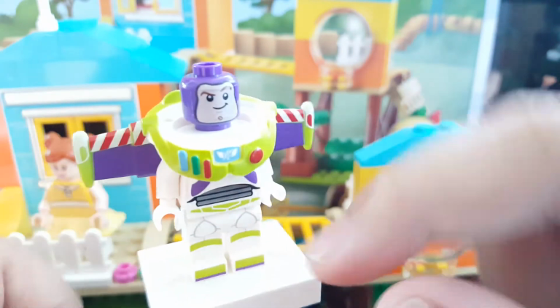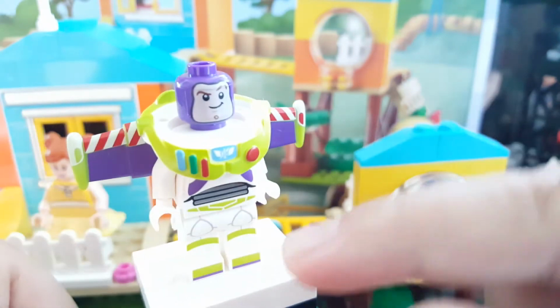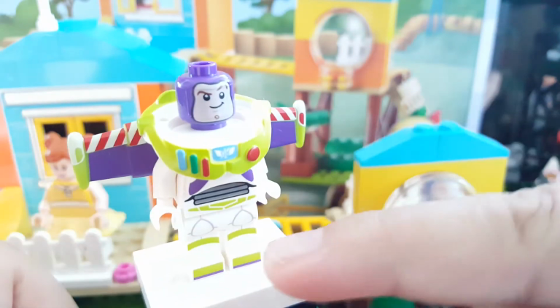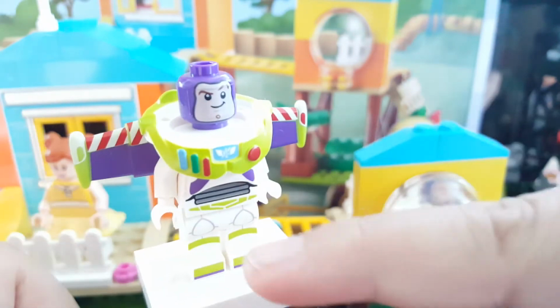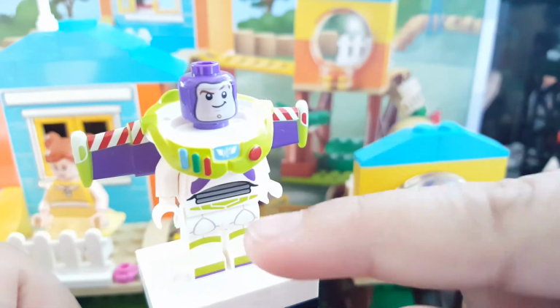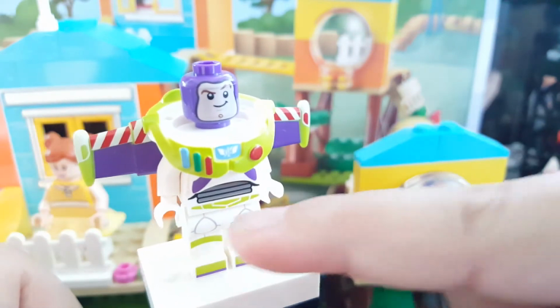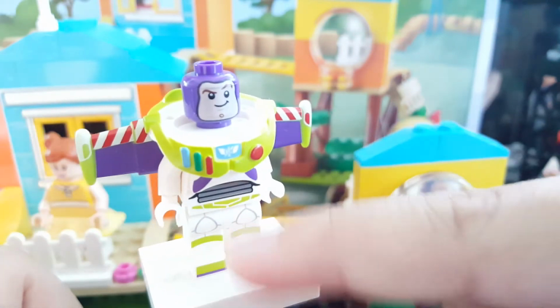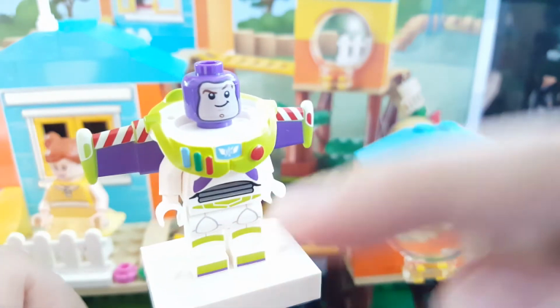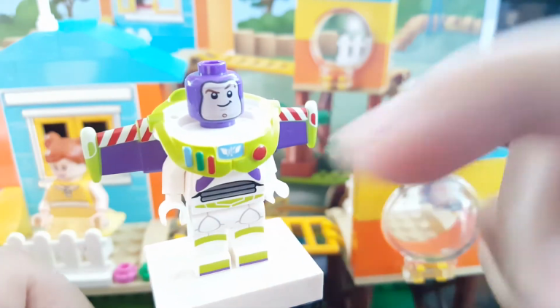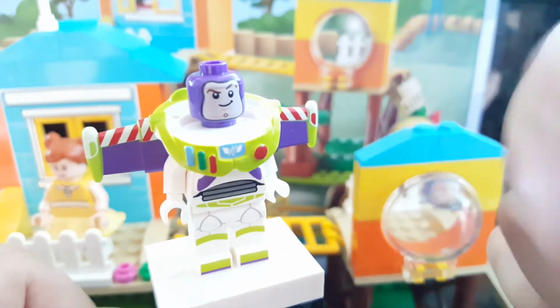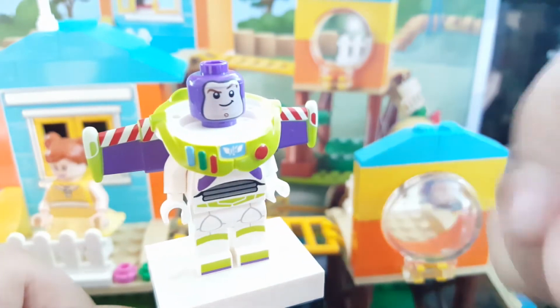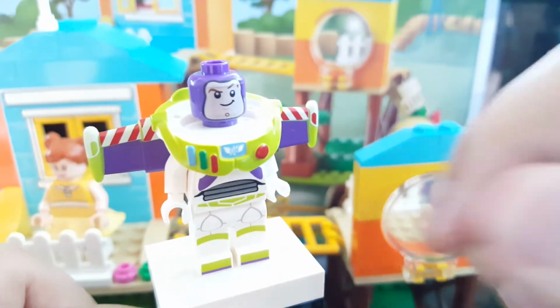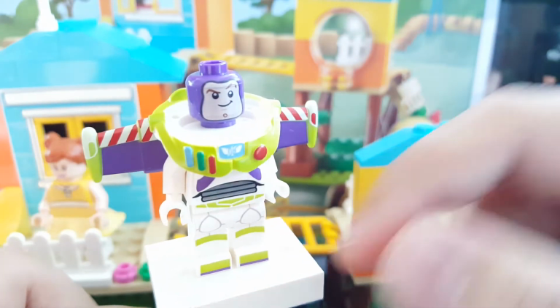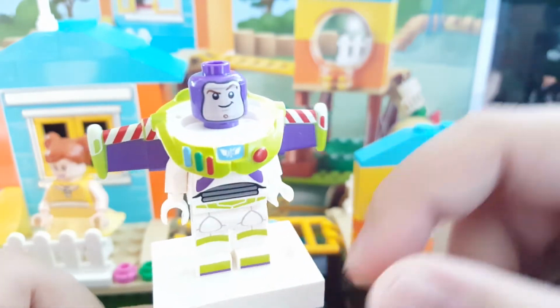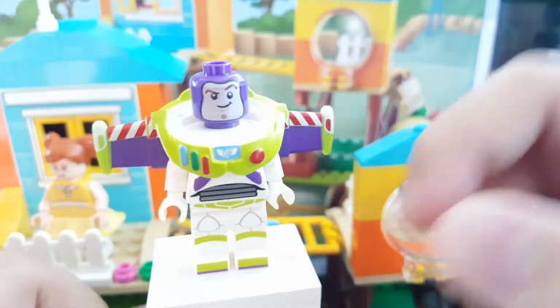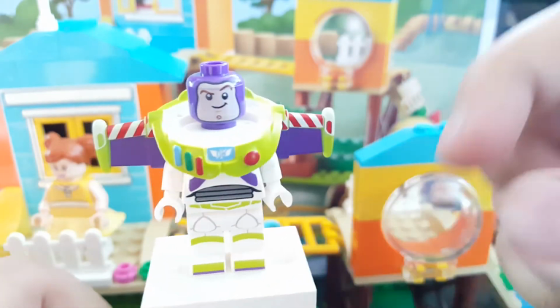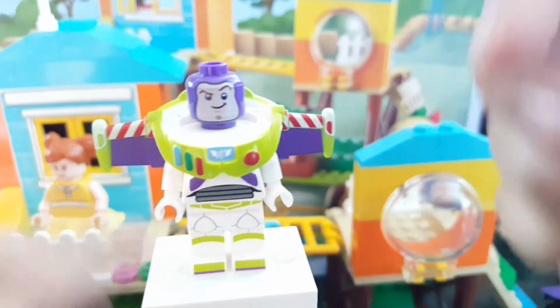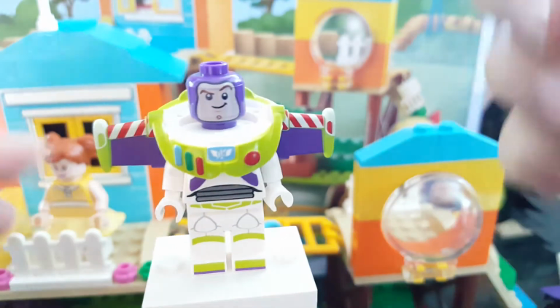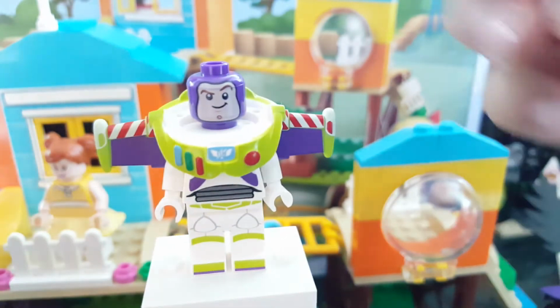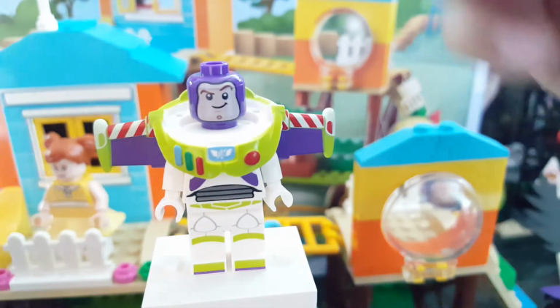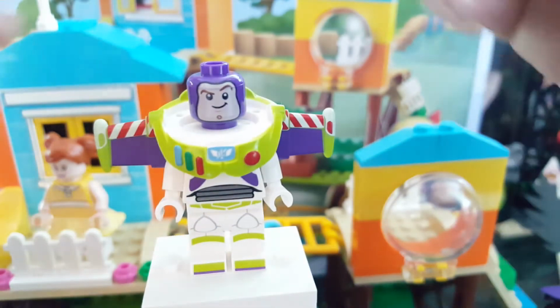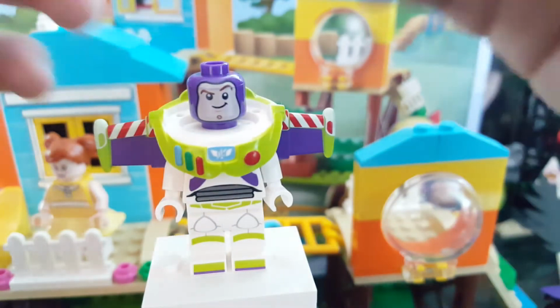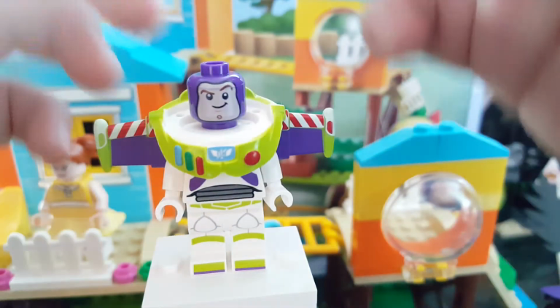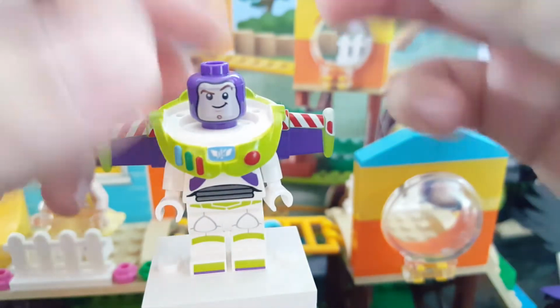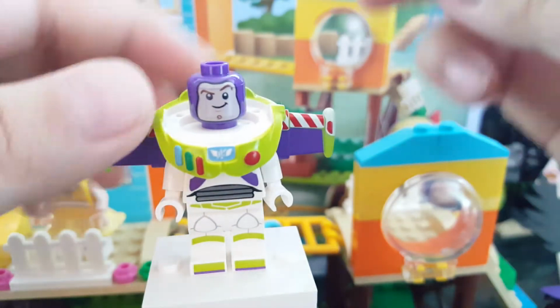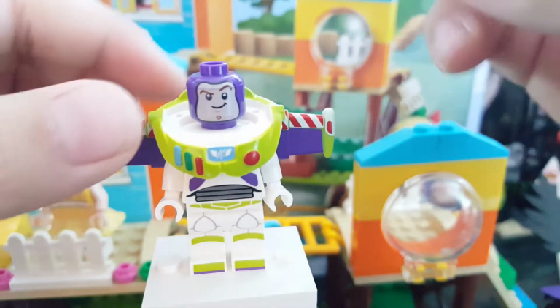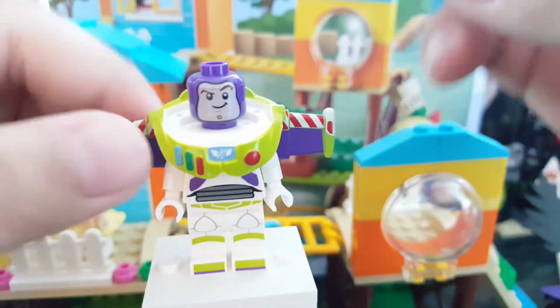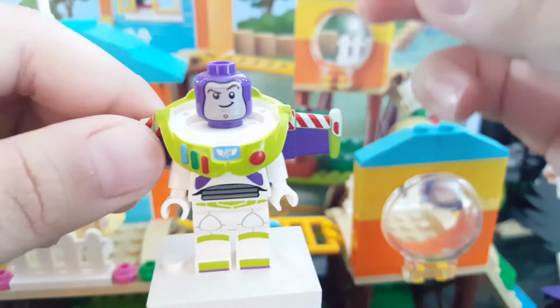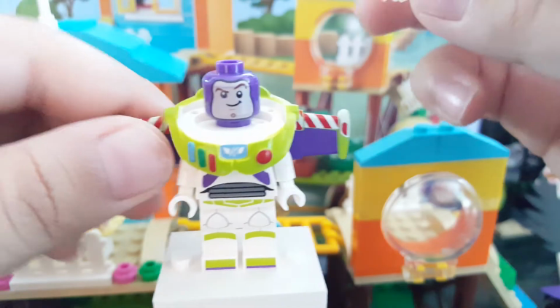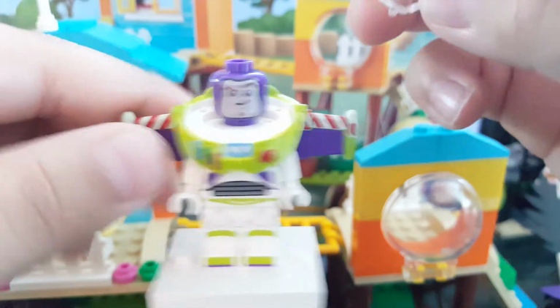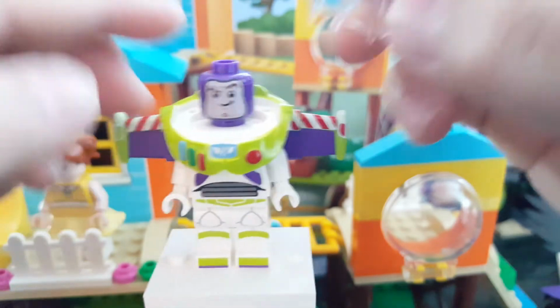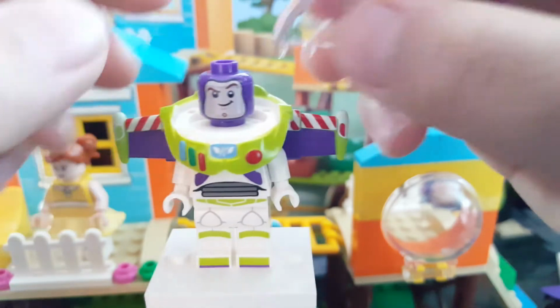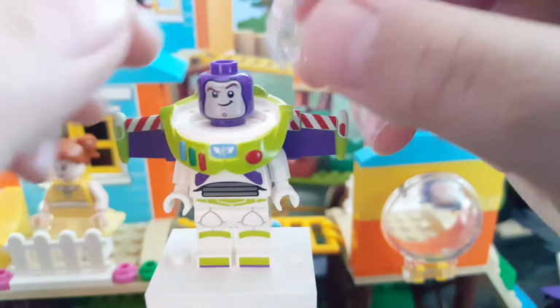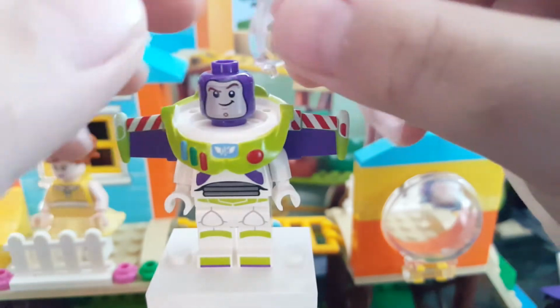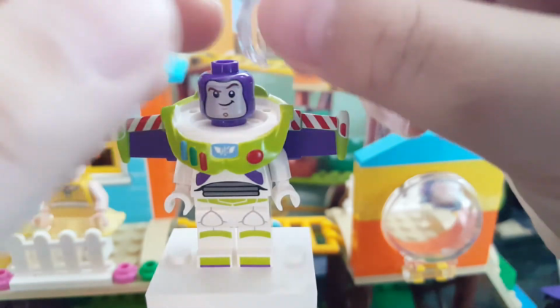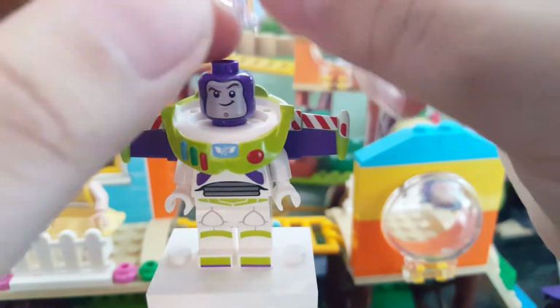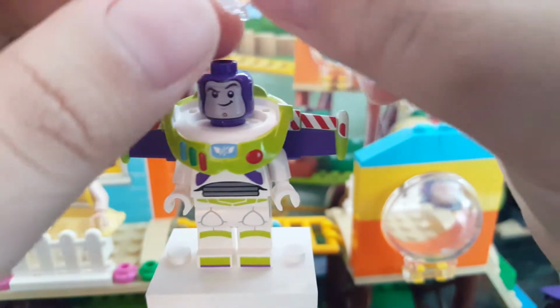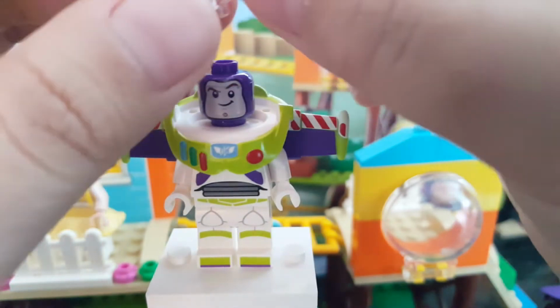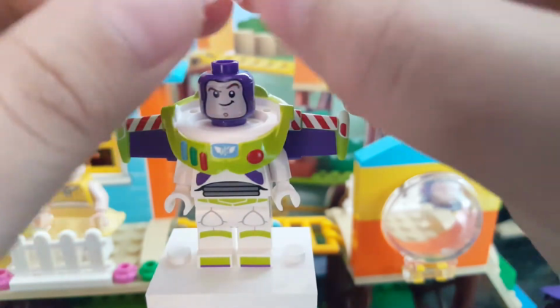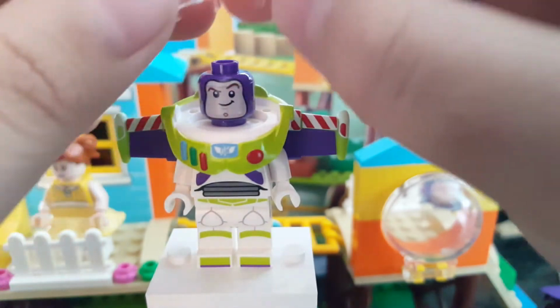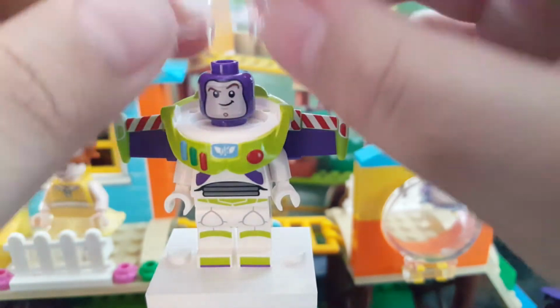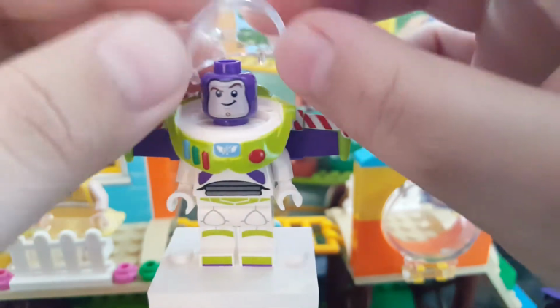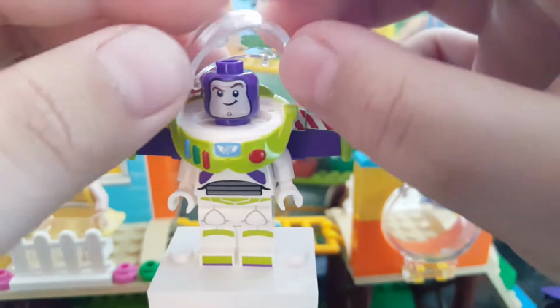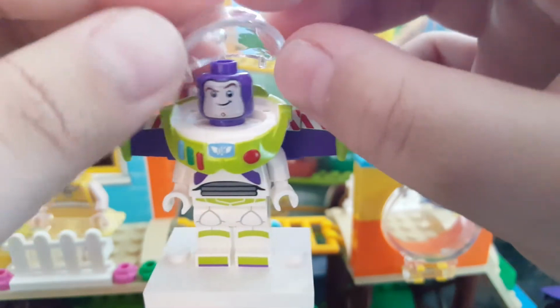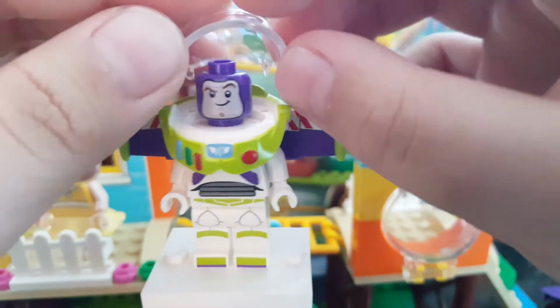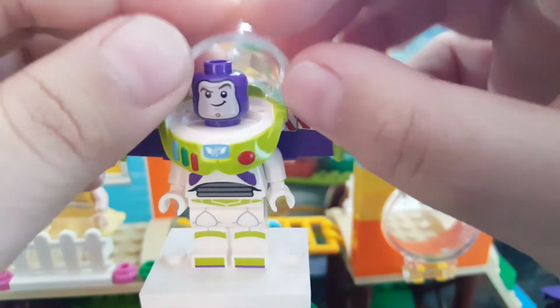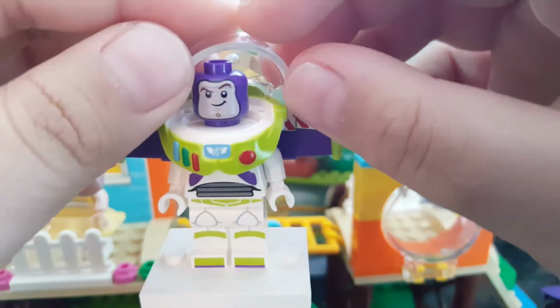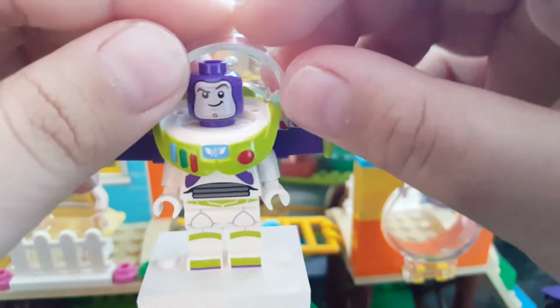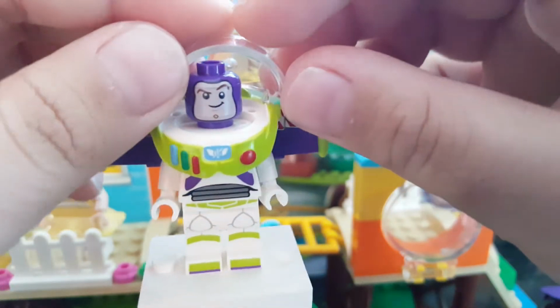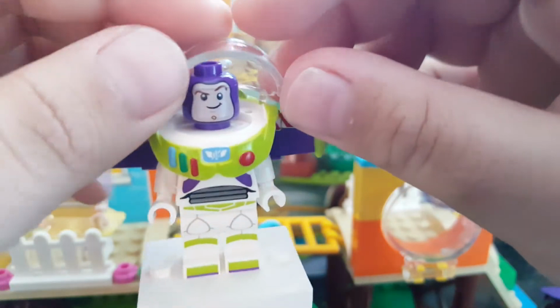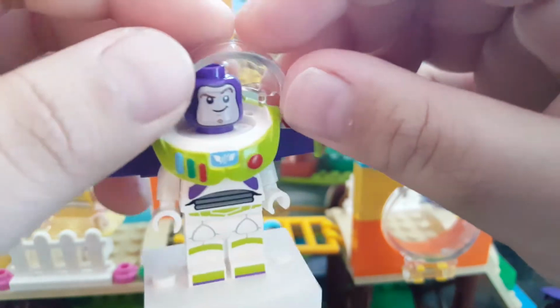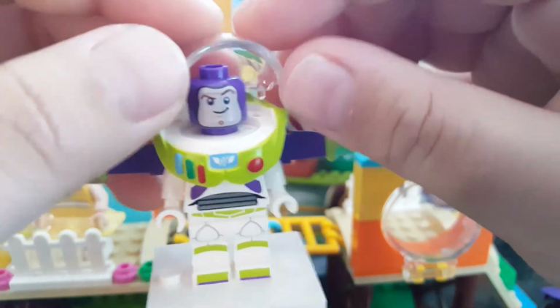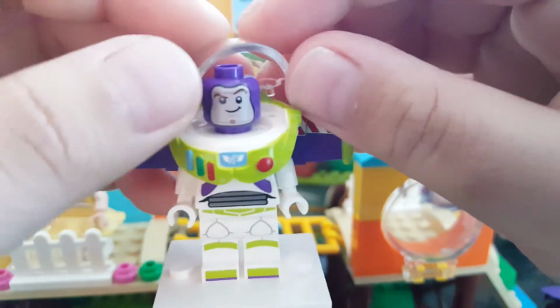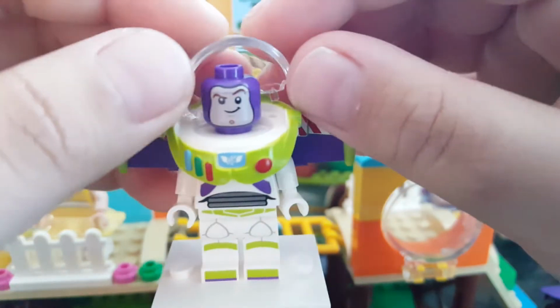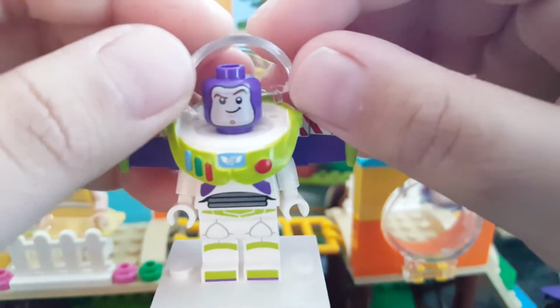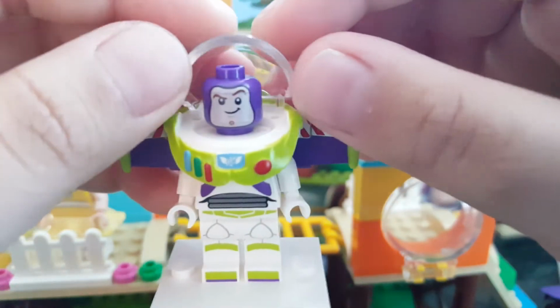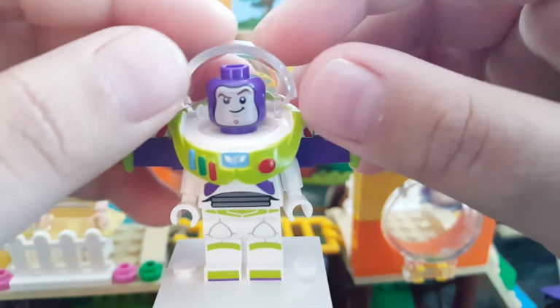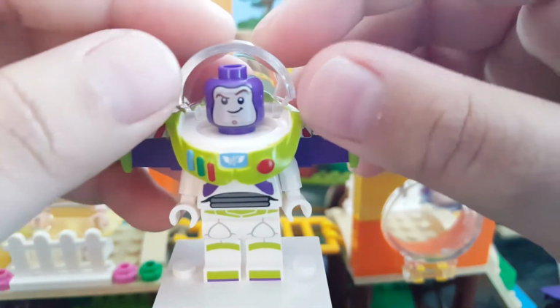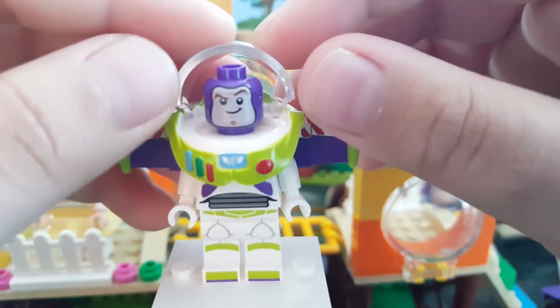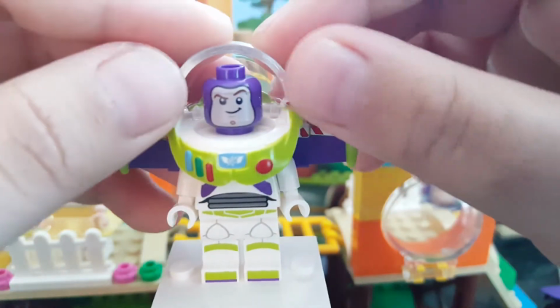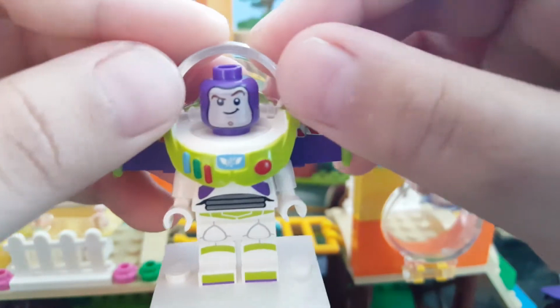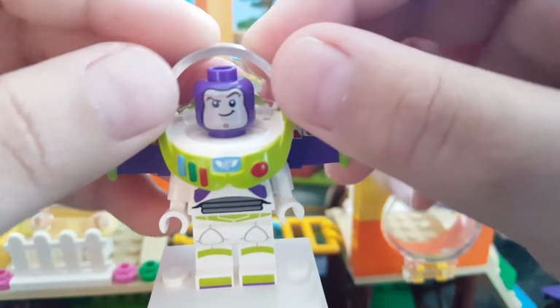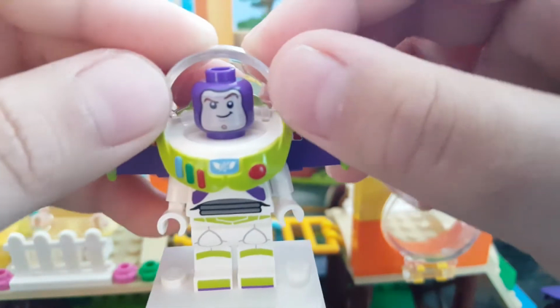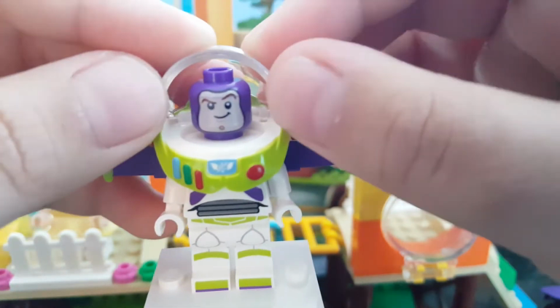It has that torso piece — the torso printing is already out of the chest blade, so that's the torso printing. This is pretty similar to the ones from Disney Series 1, and I'm glad Lego tried to copy the Disney Series 1 version as closely as possible so the printing would be really good.